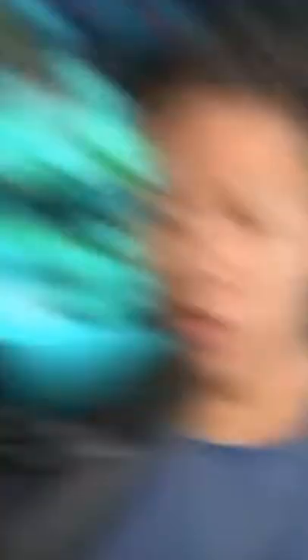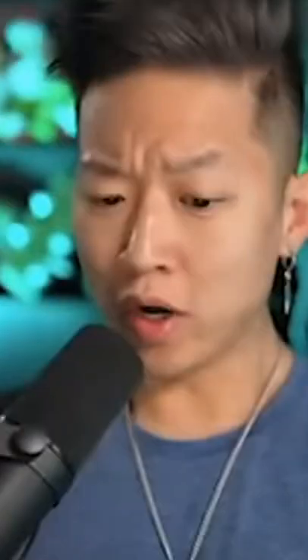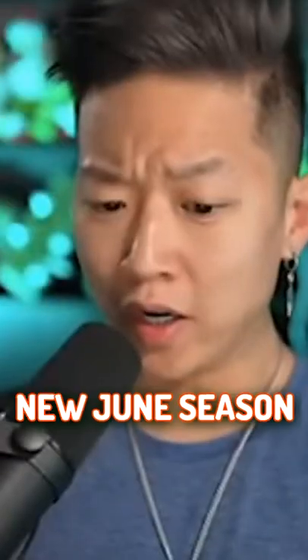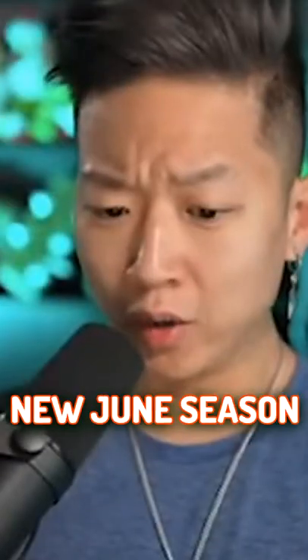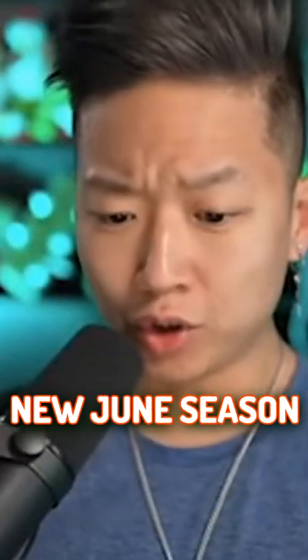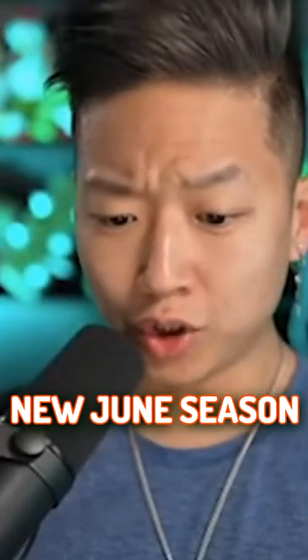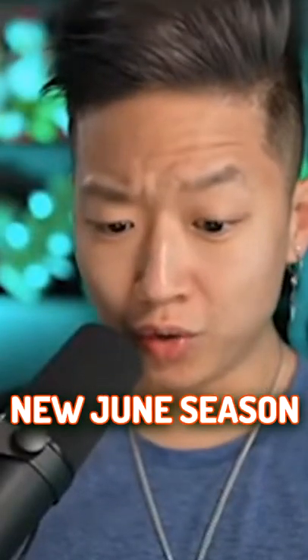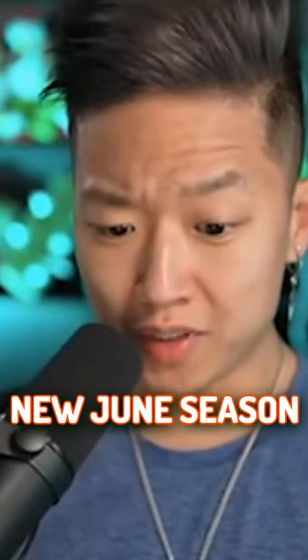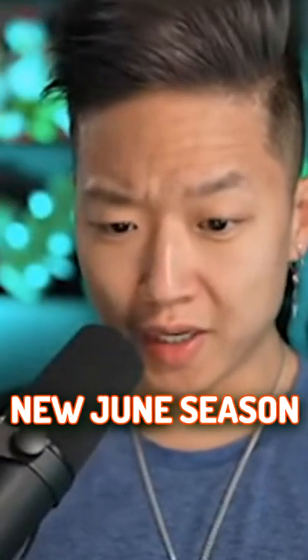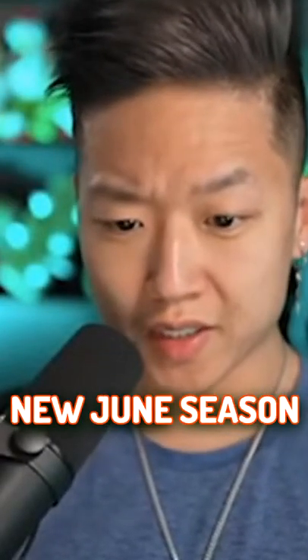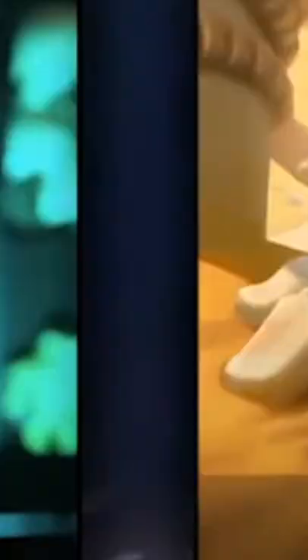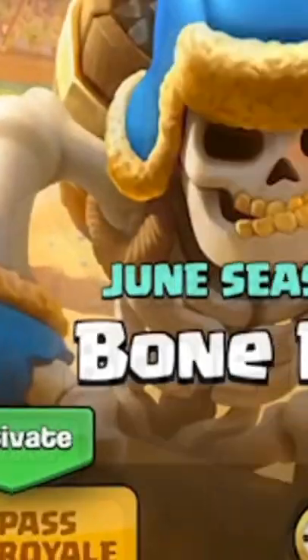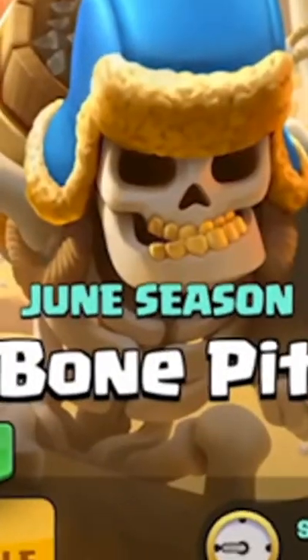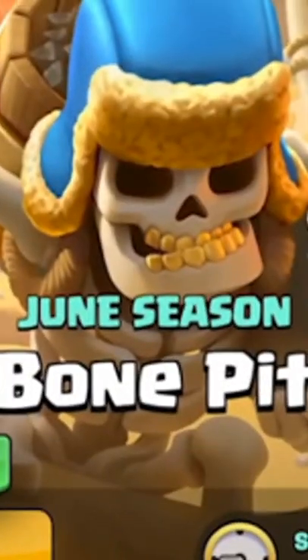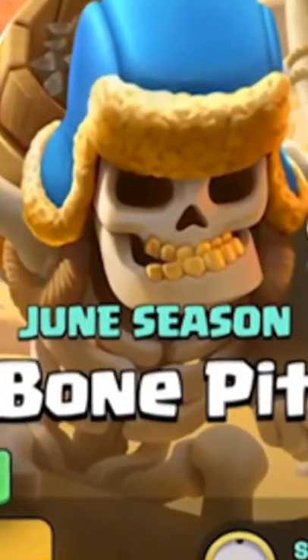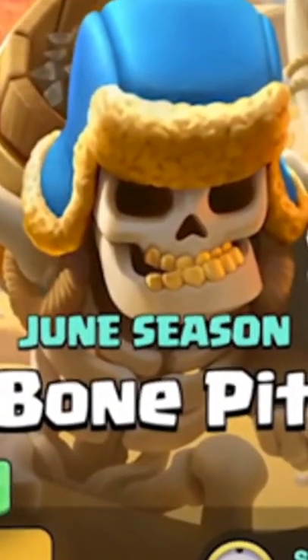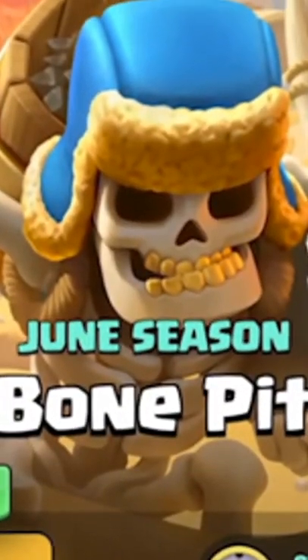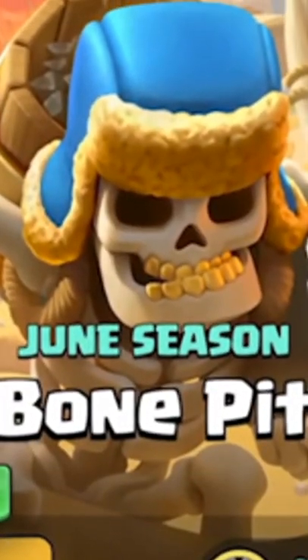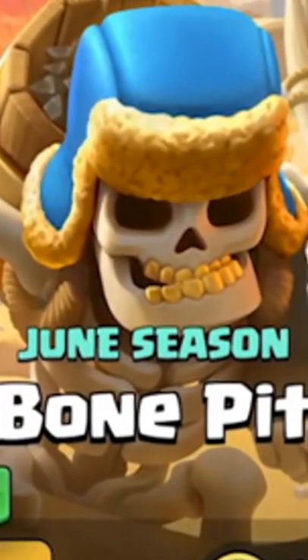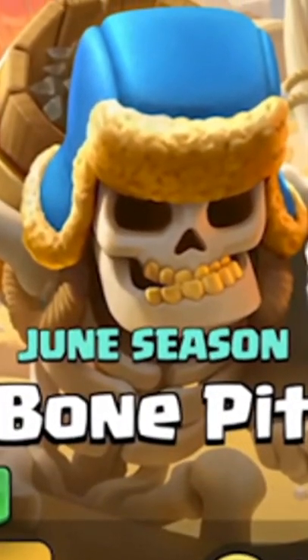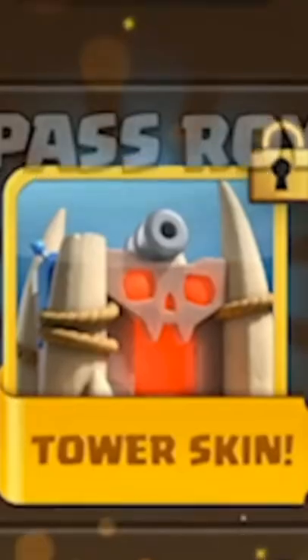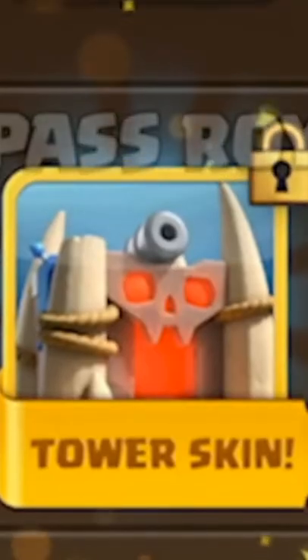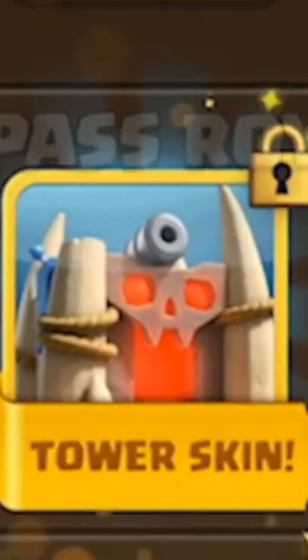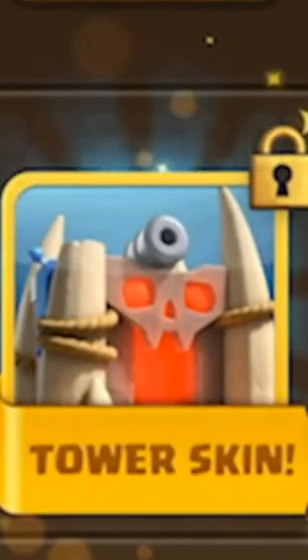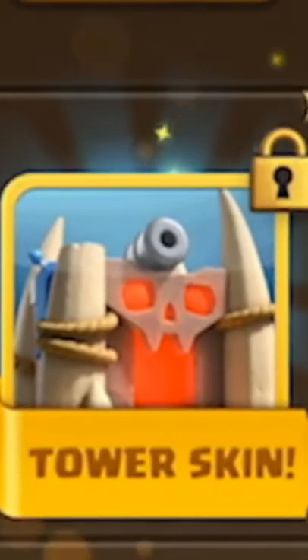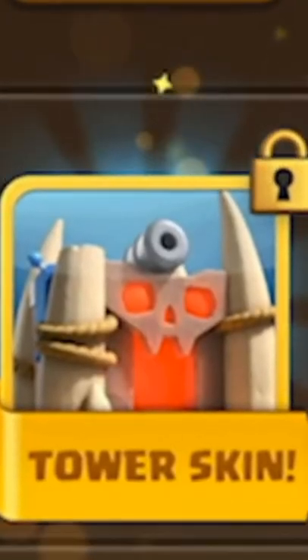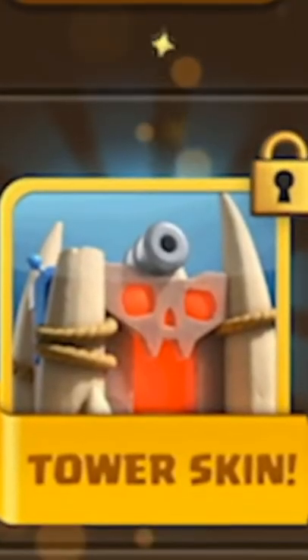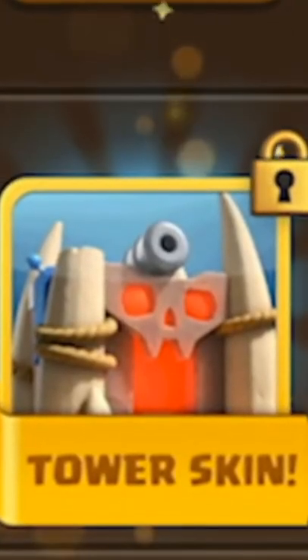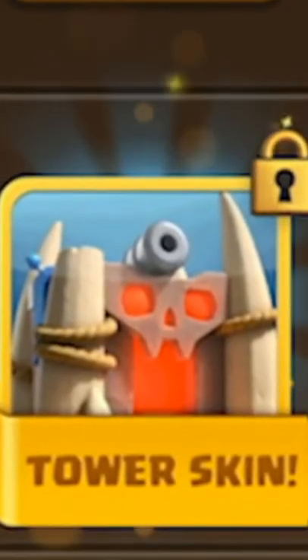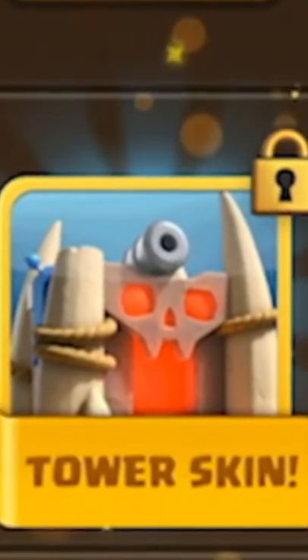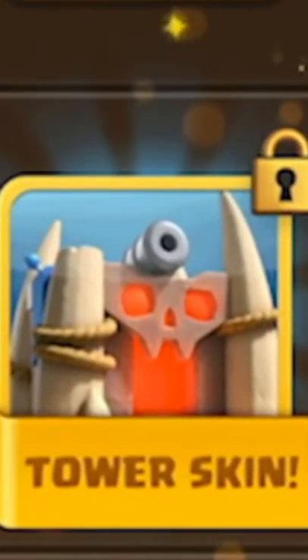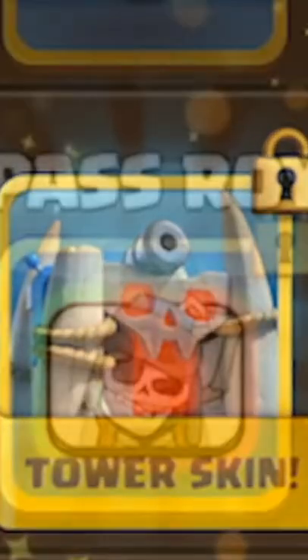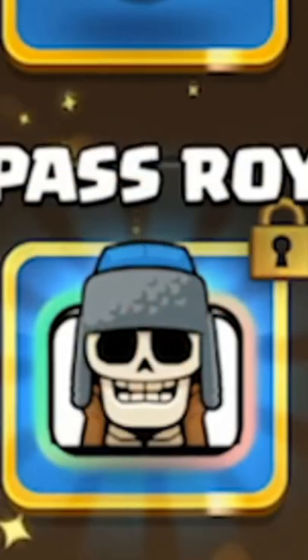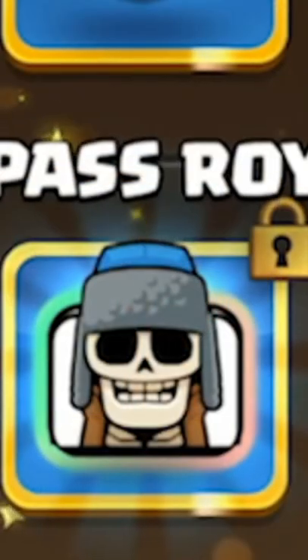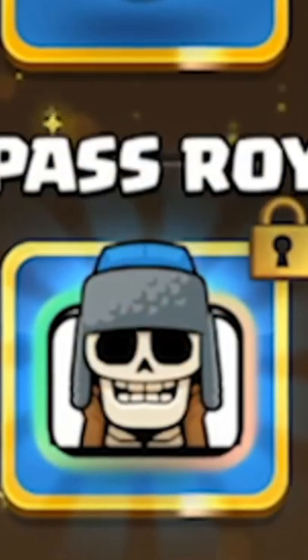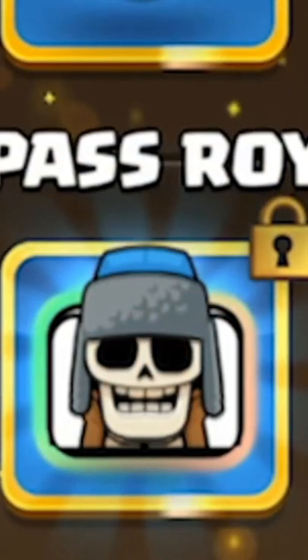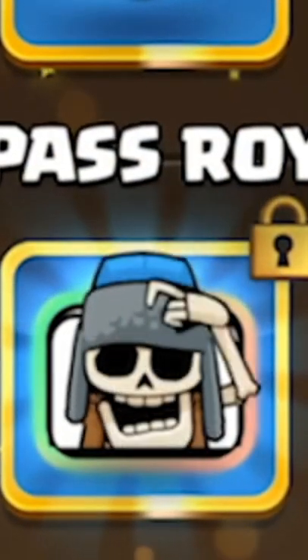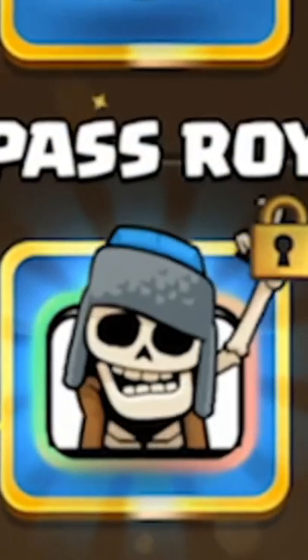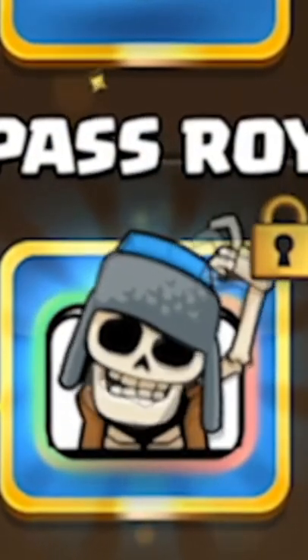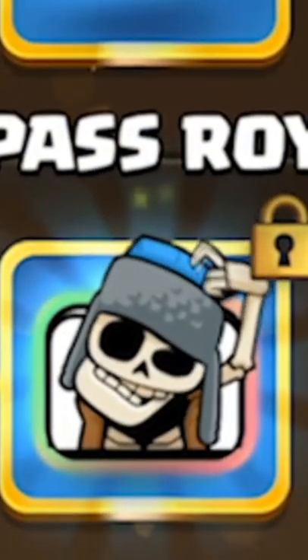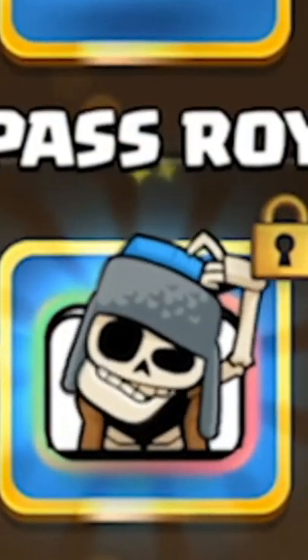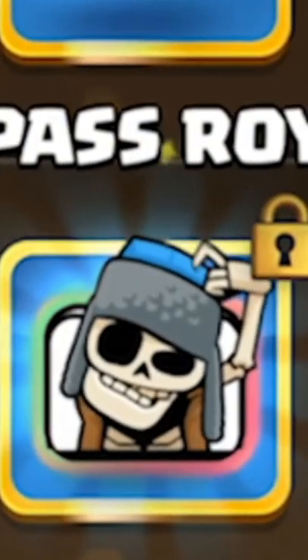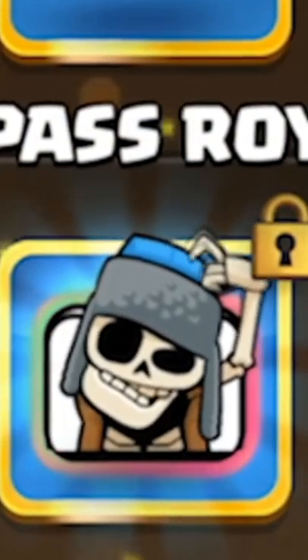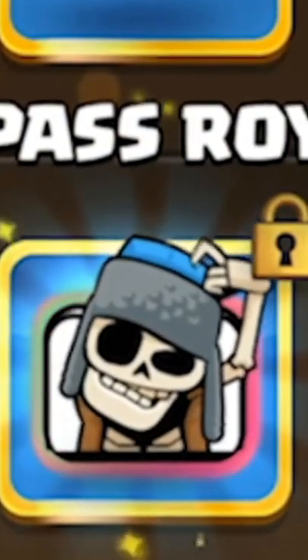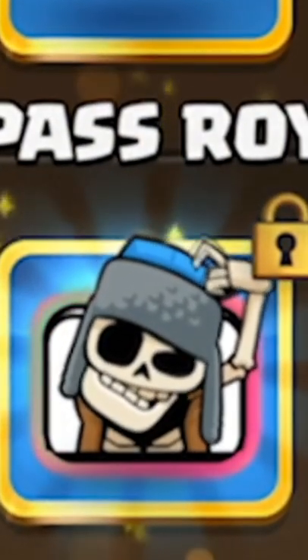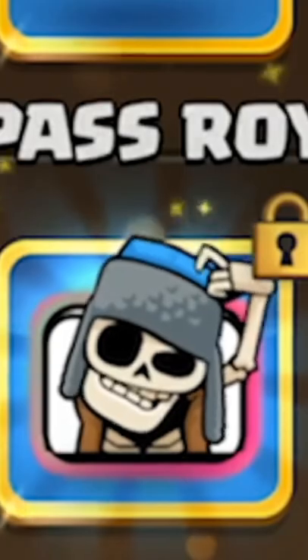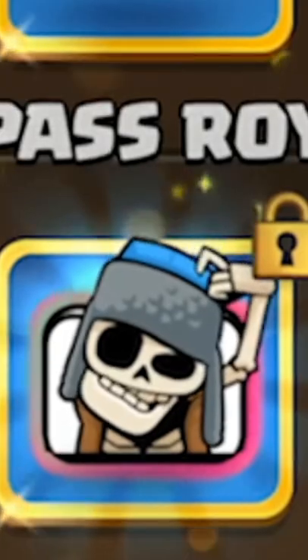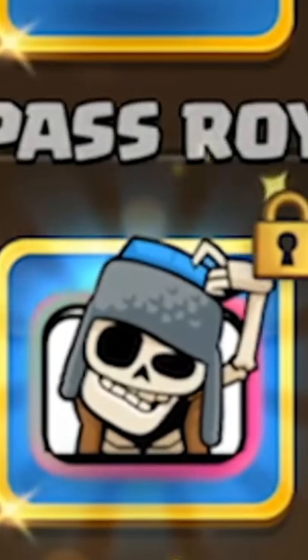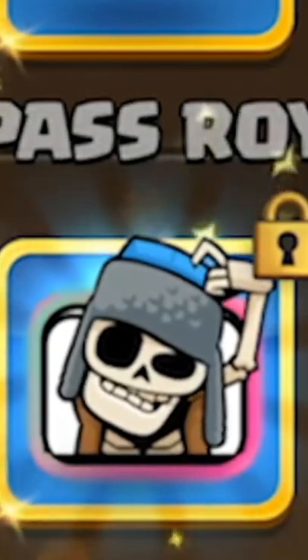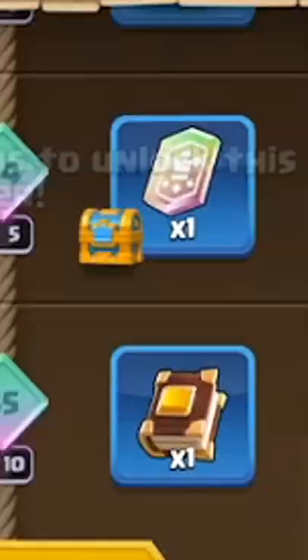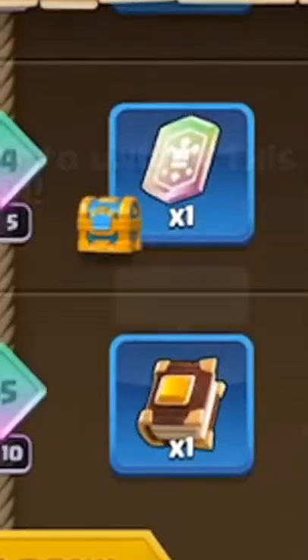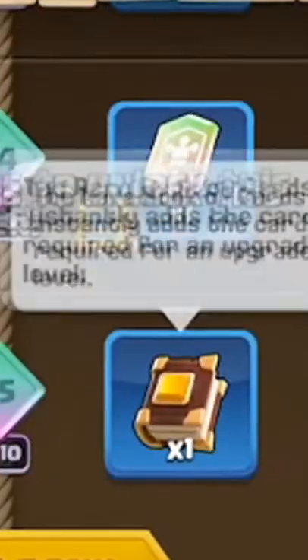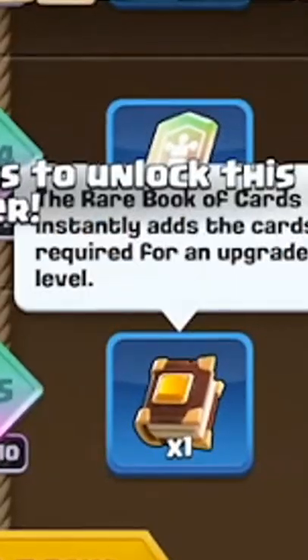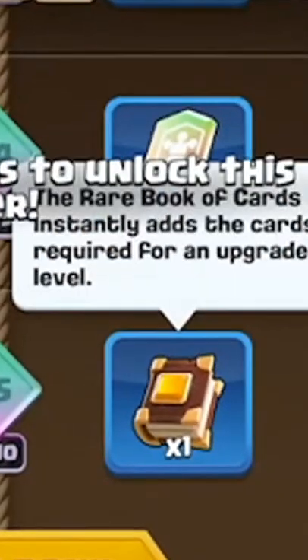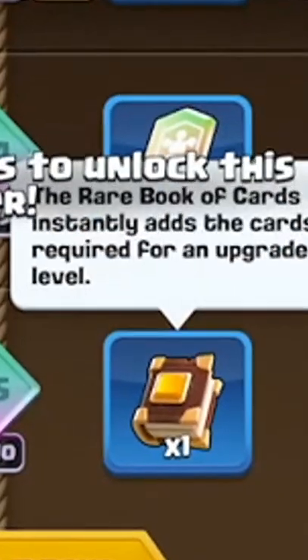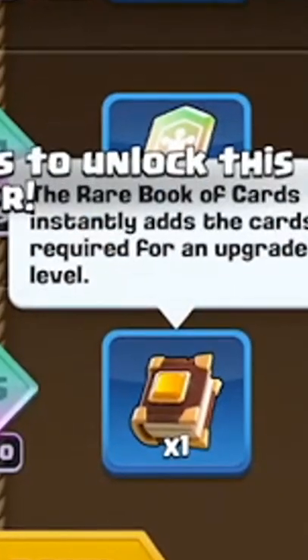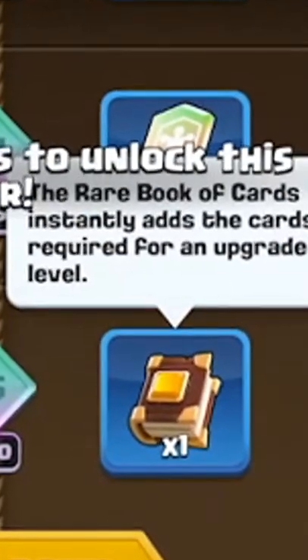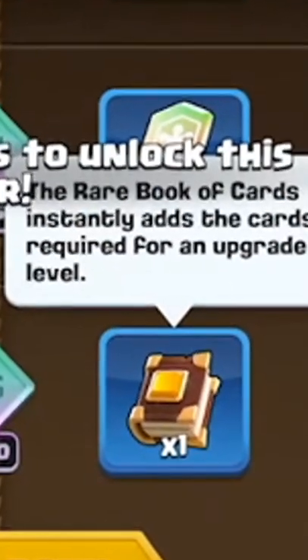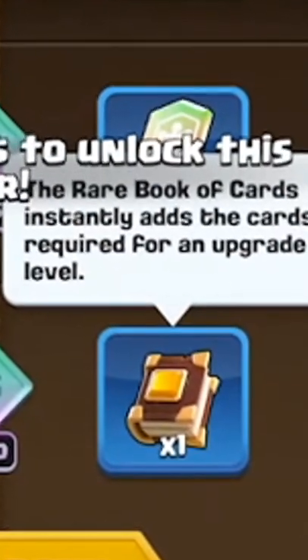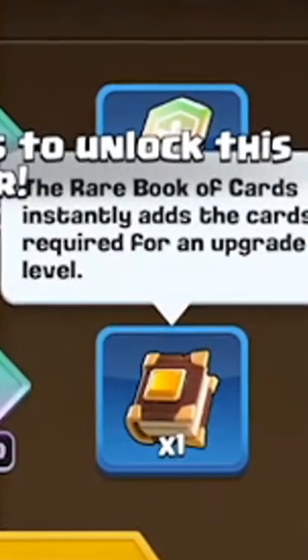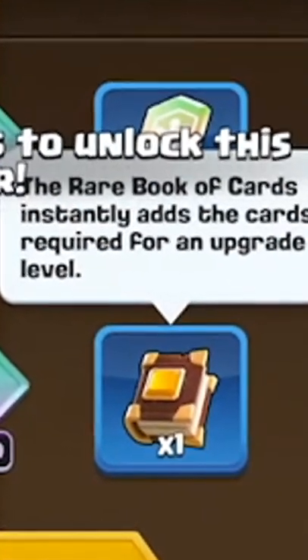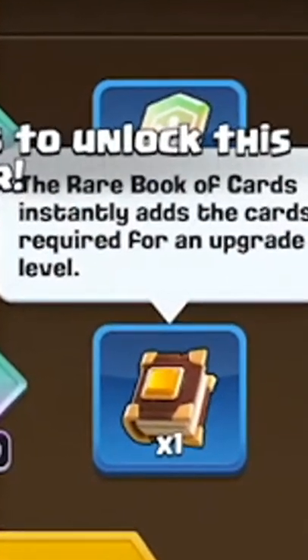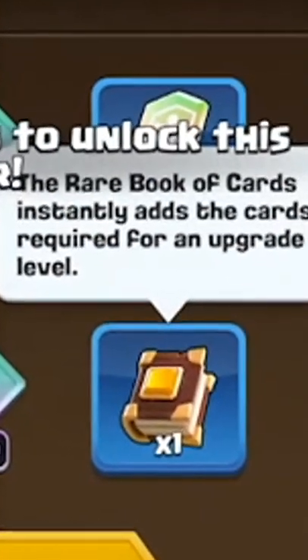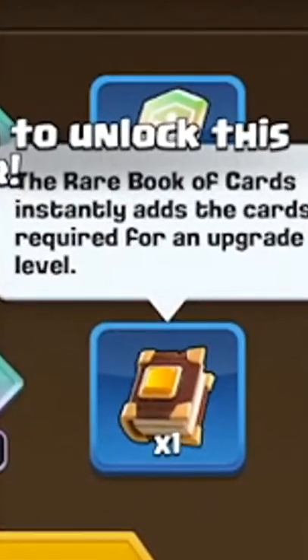We got a new June season: Bone Pit. Little Bone Tower at tier 10, Confused Giant Skeleton at tier 20, and a rare book of cards.